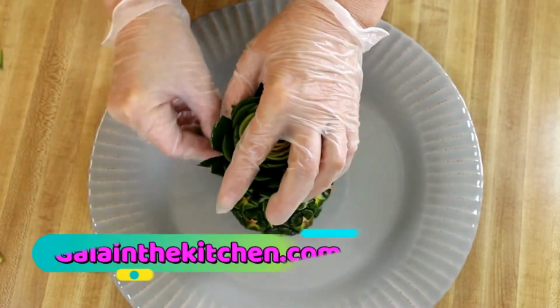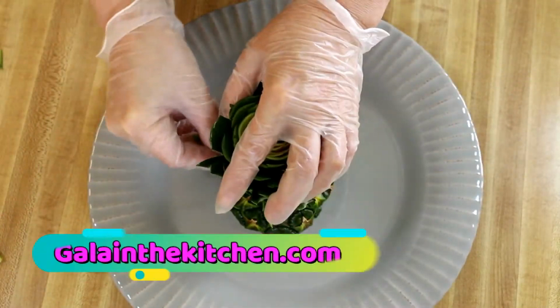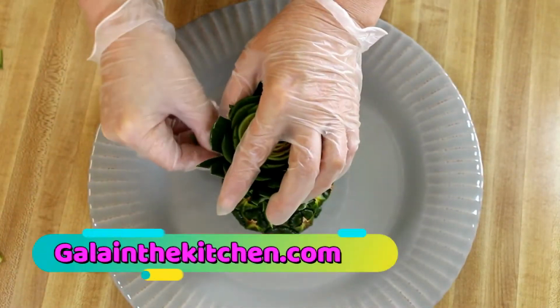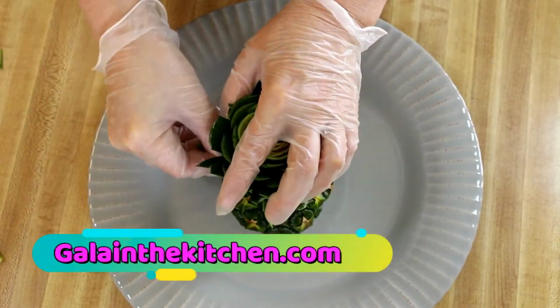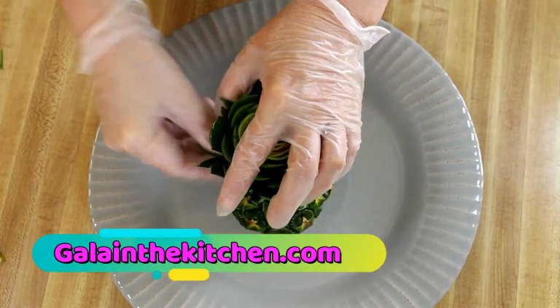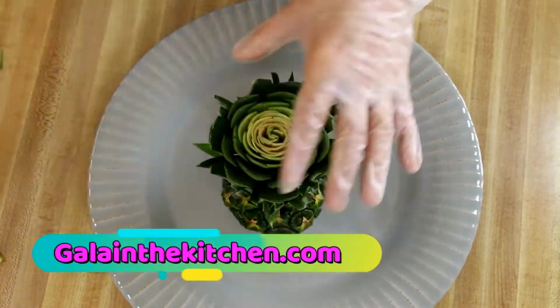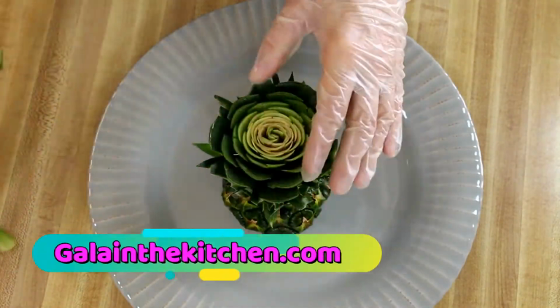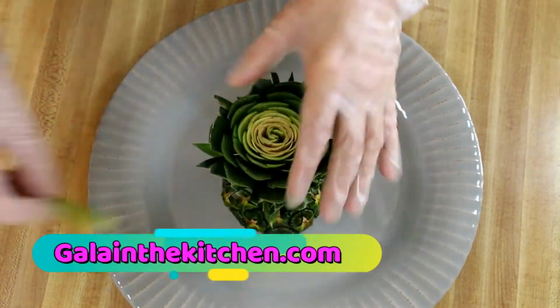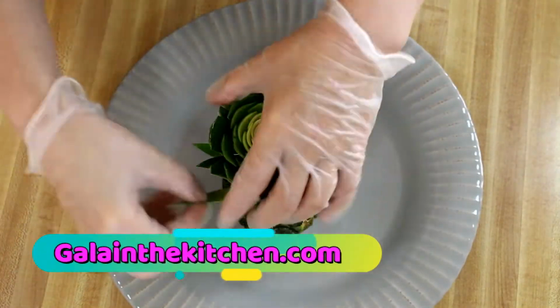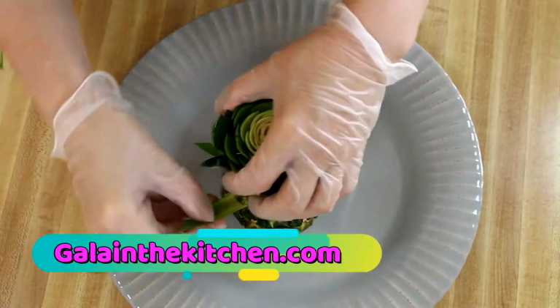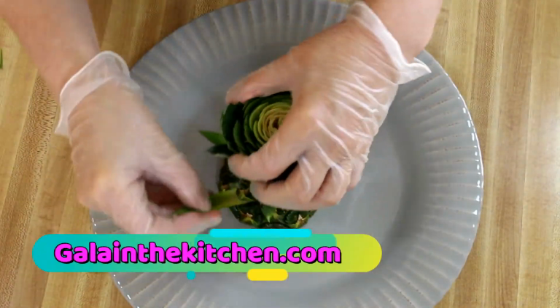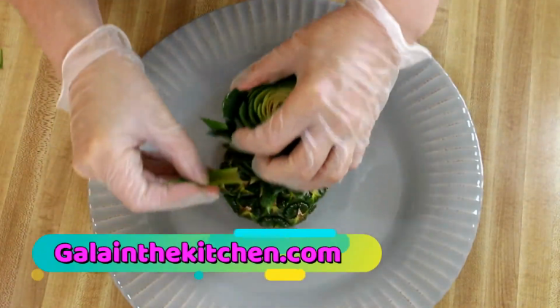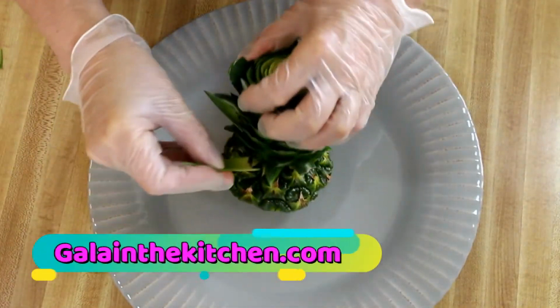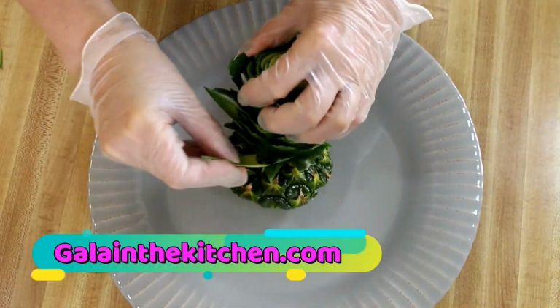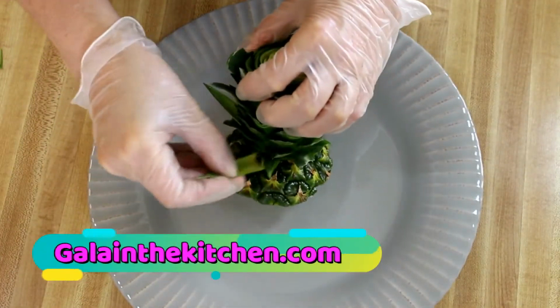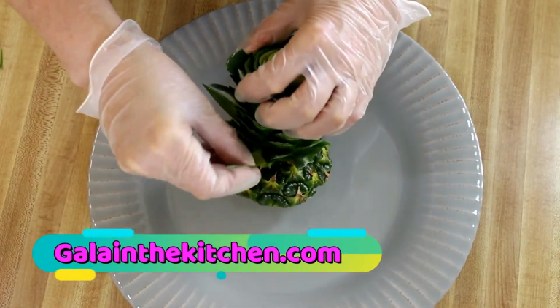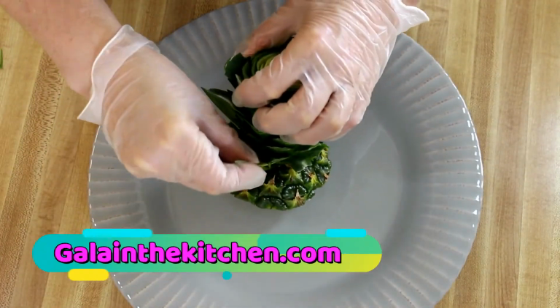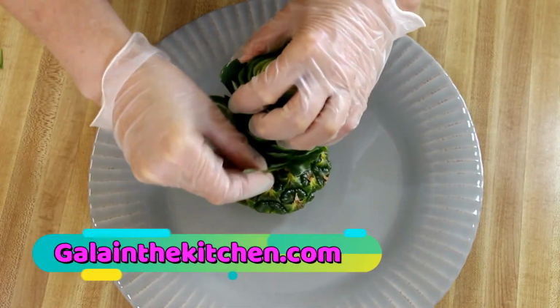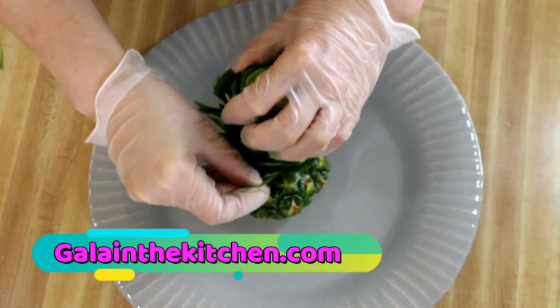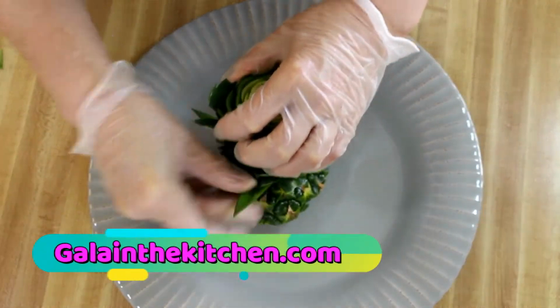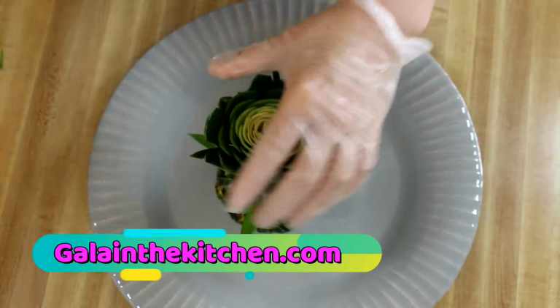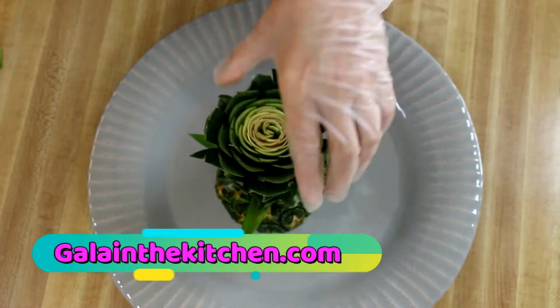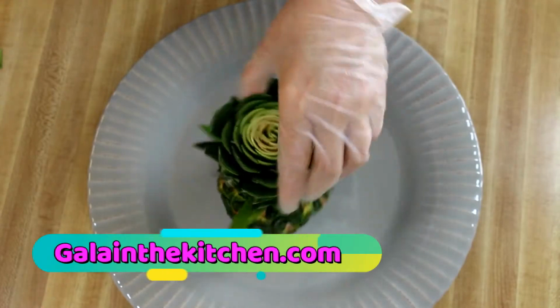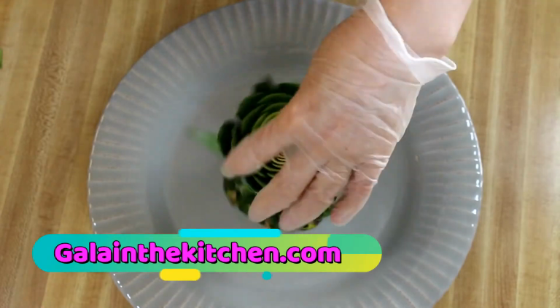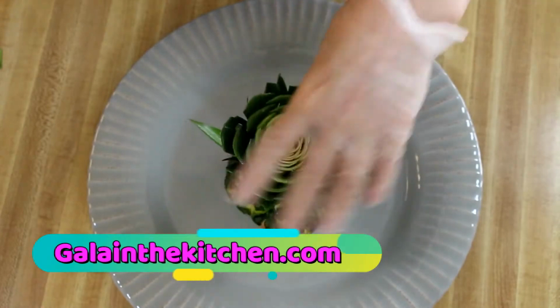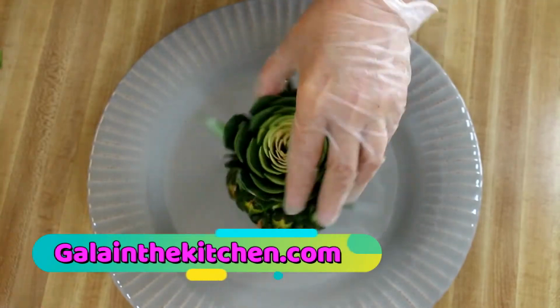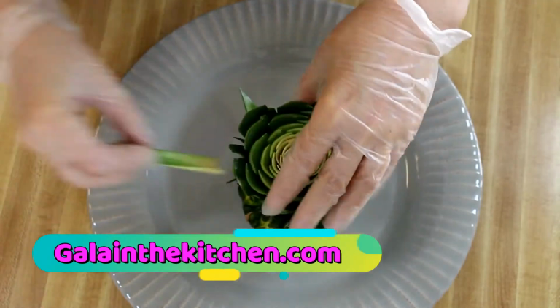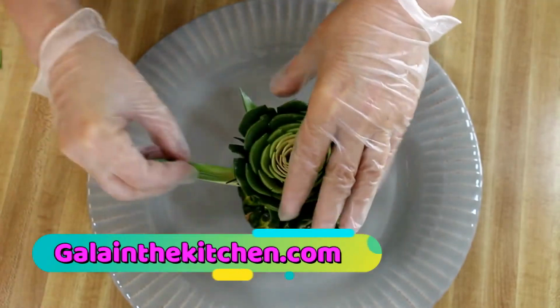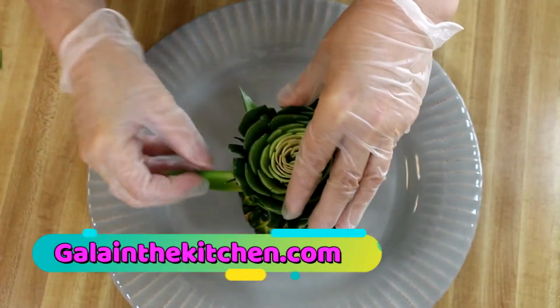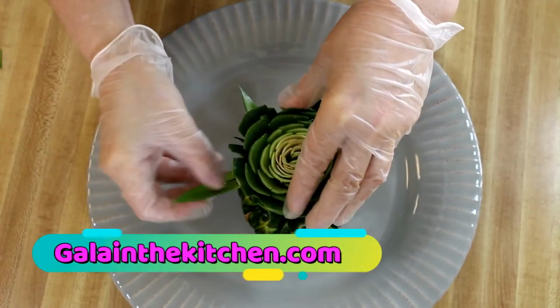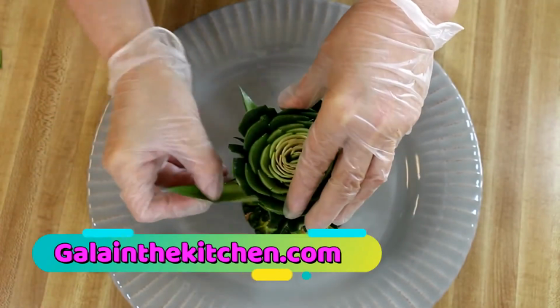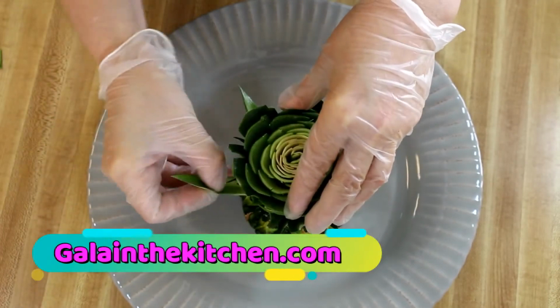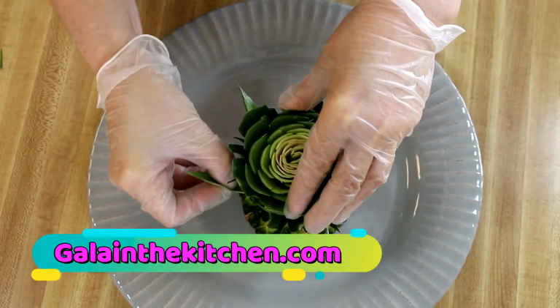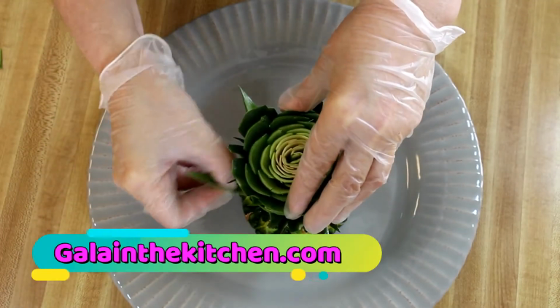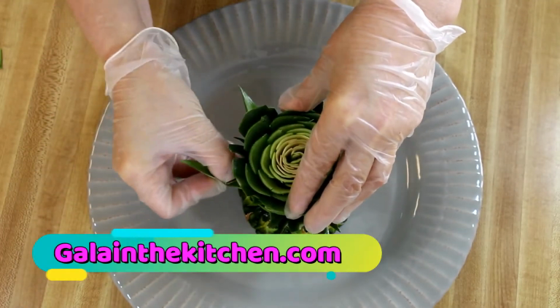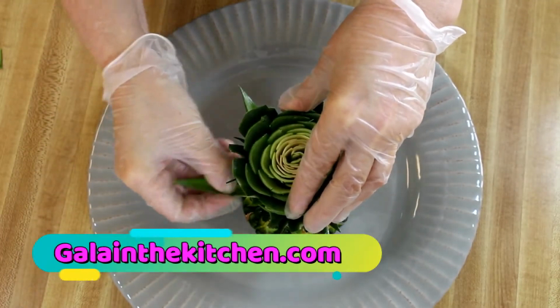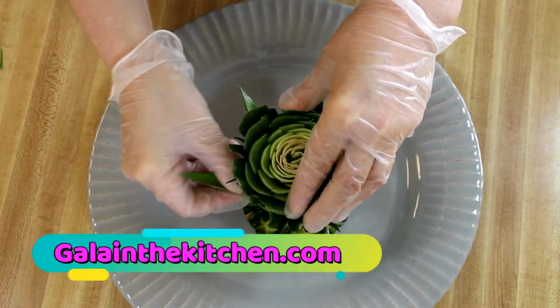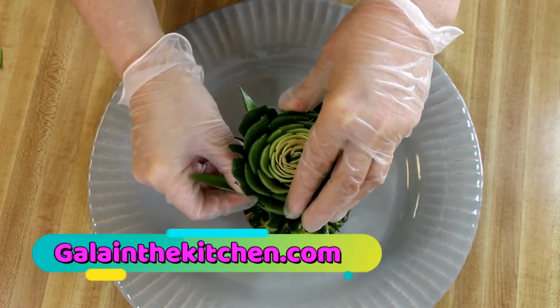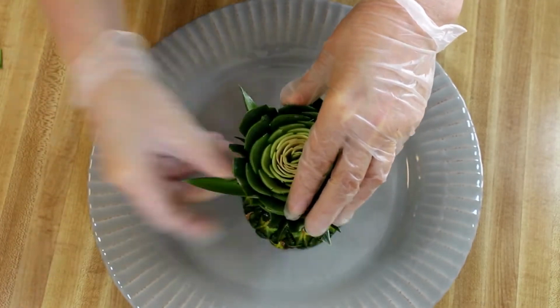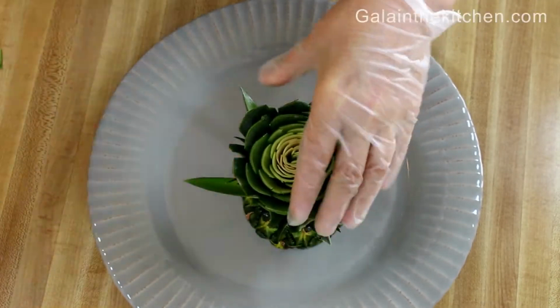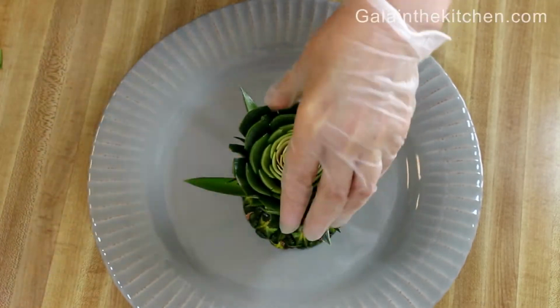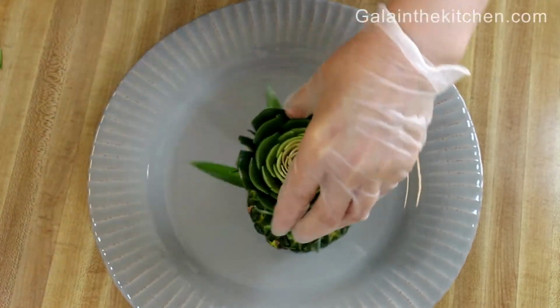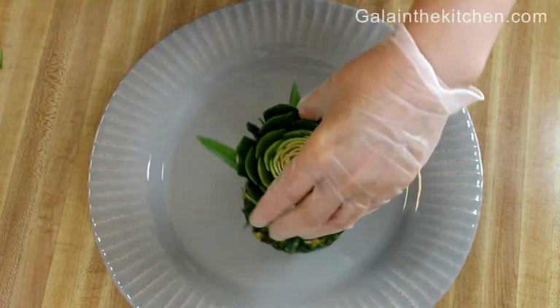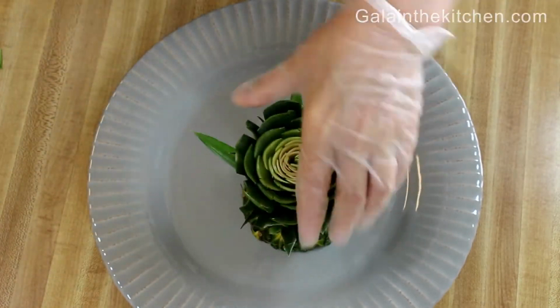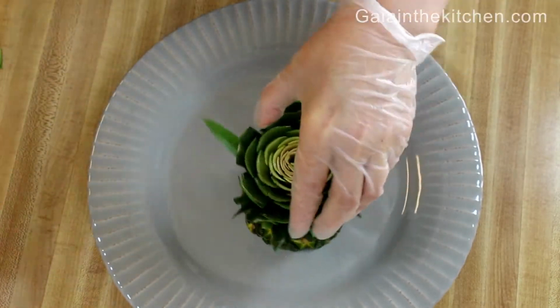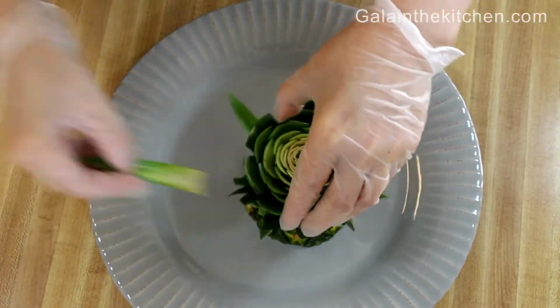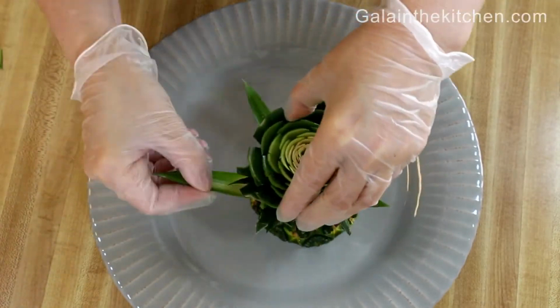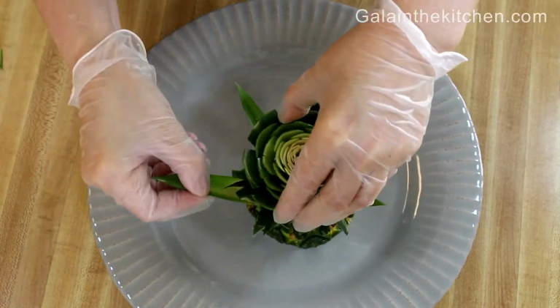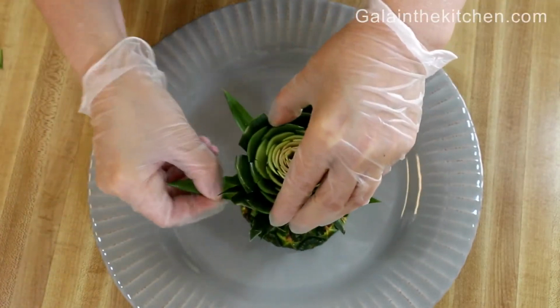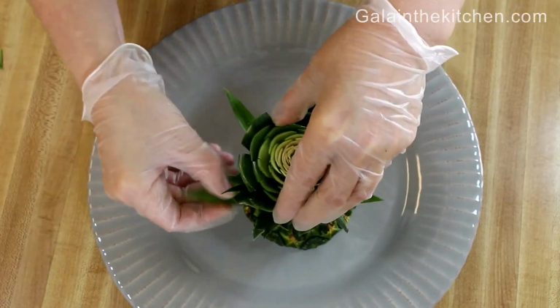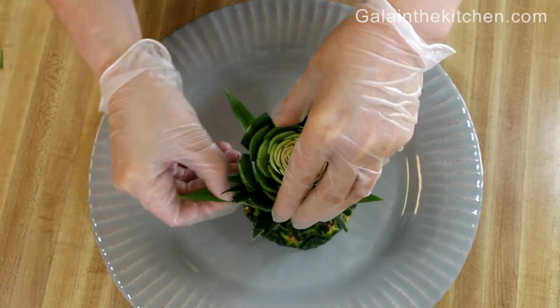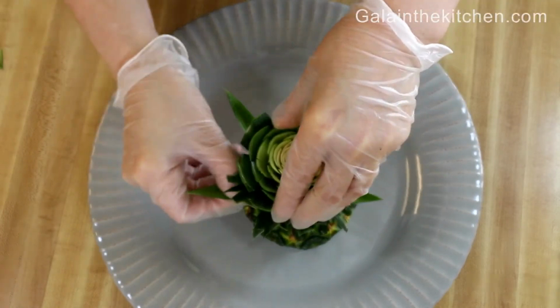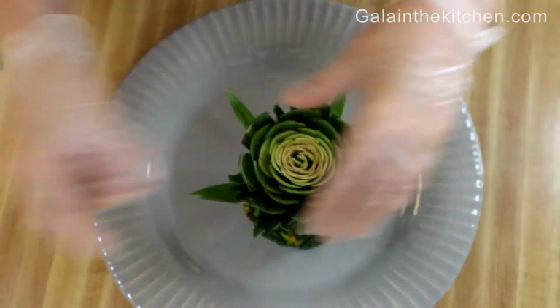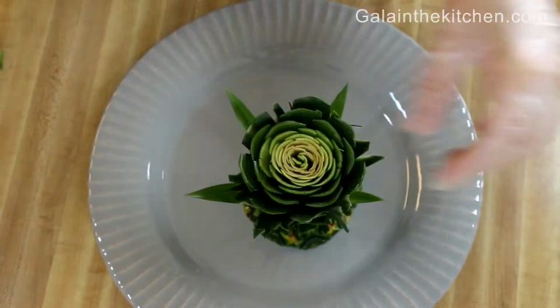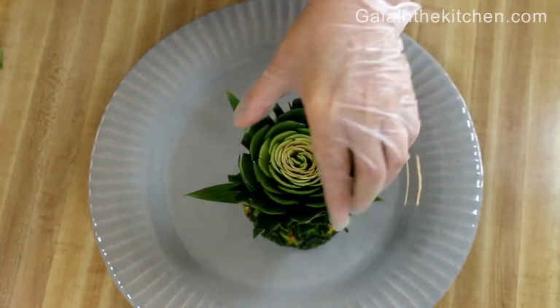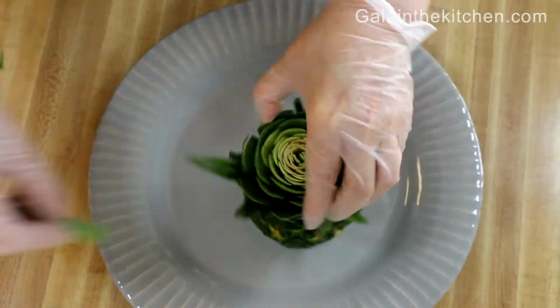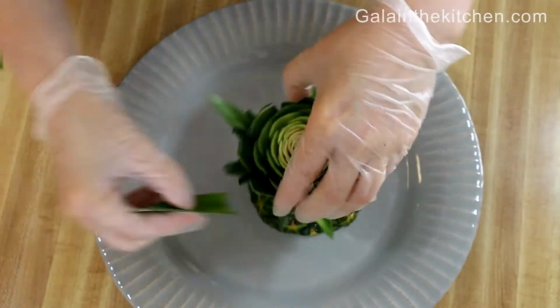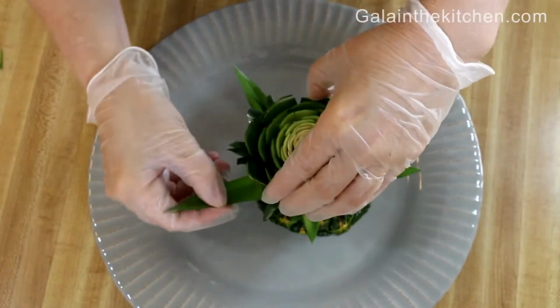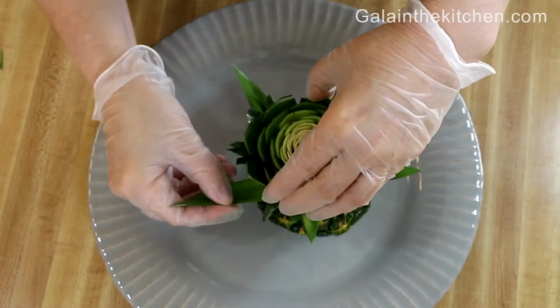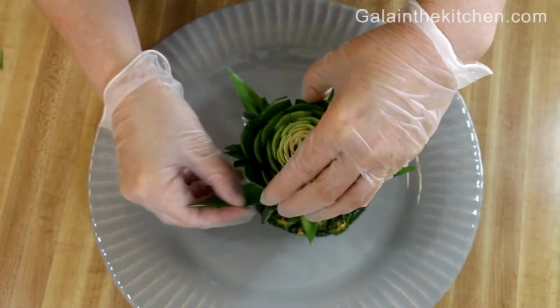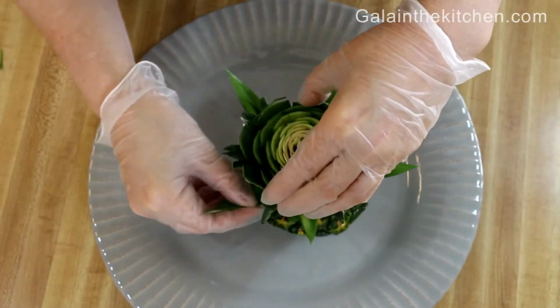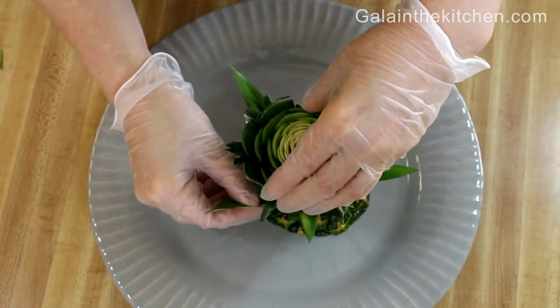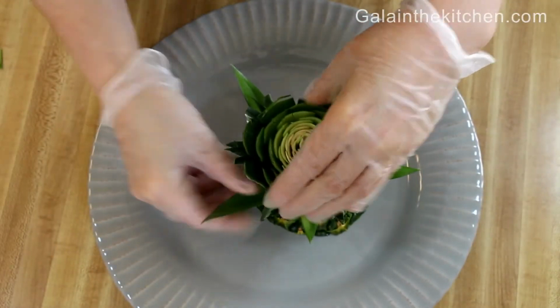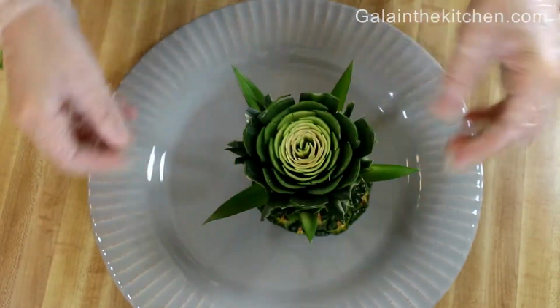If you would like to learn more about garnish techniques, welcome to visit my website, girlintheкitchen.com.